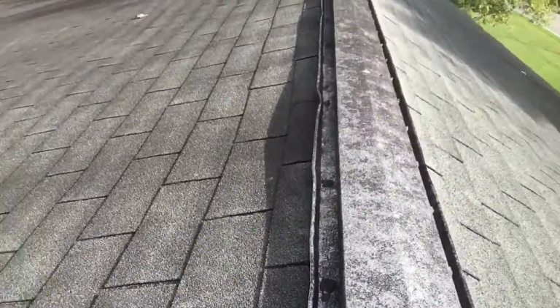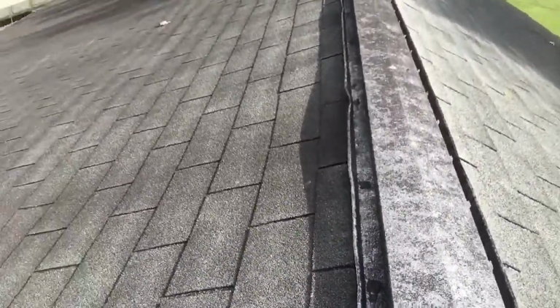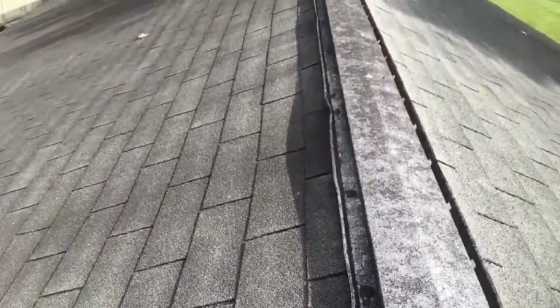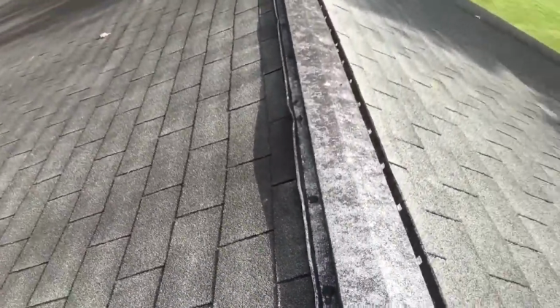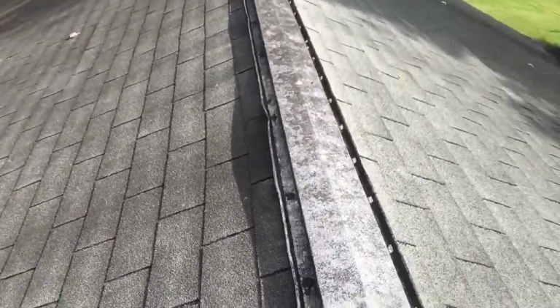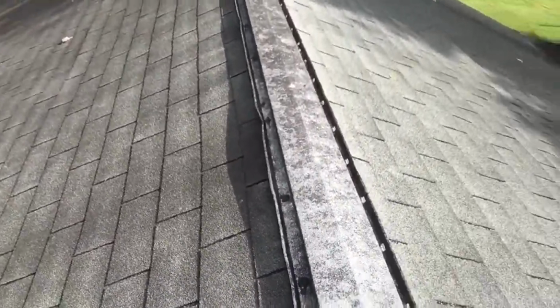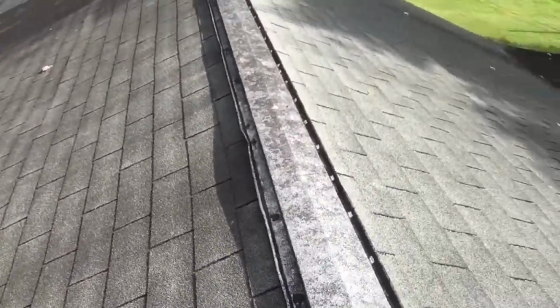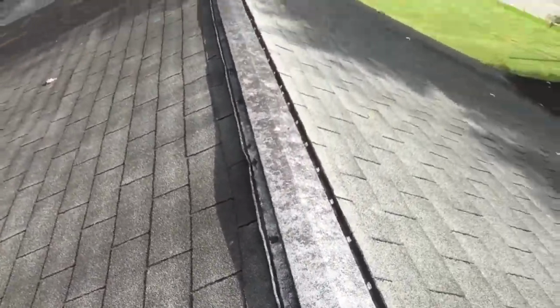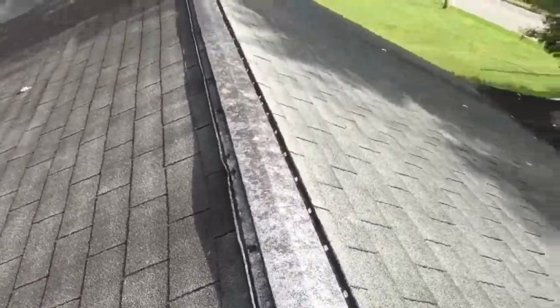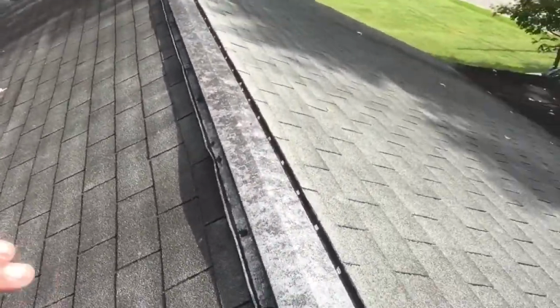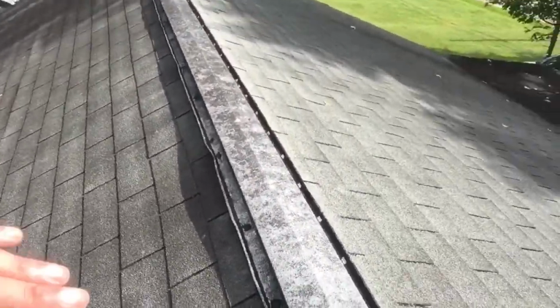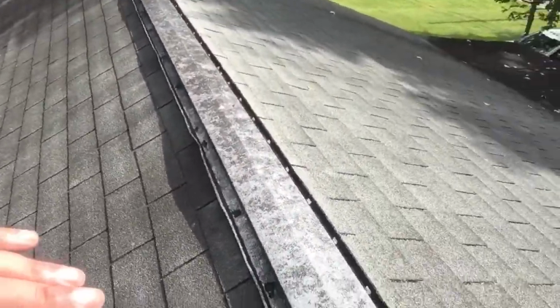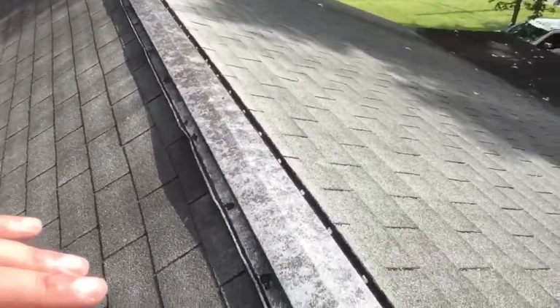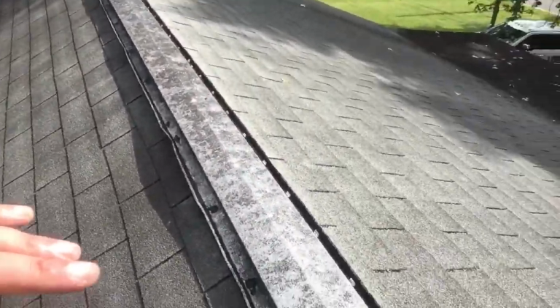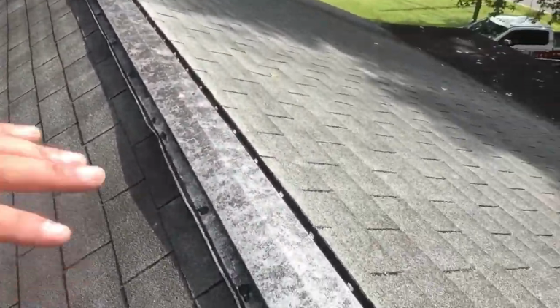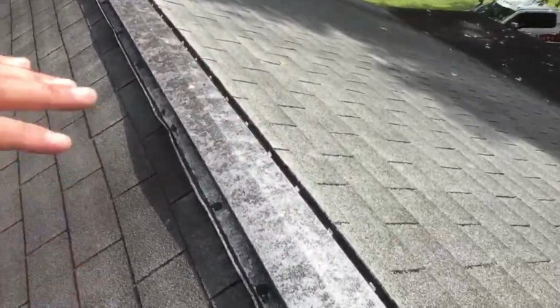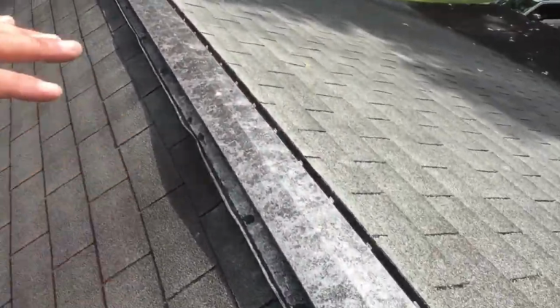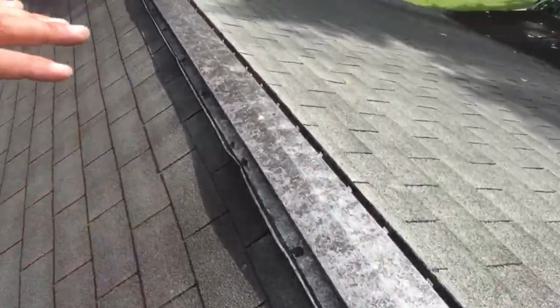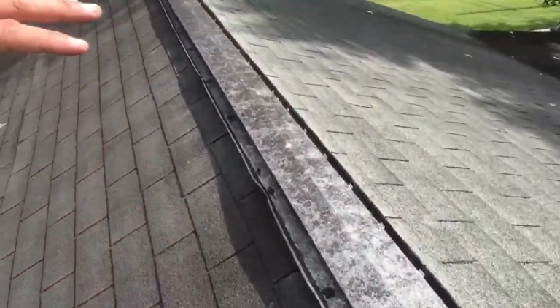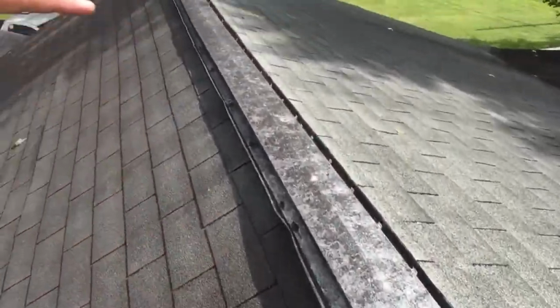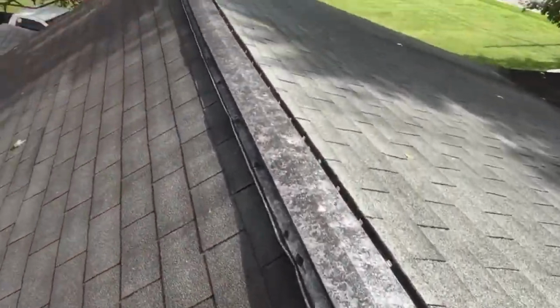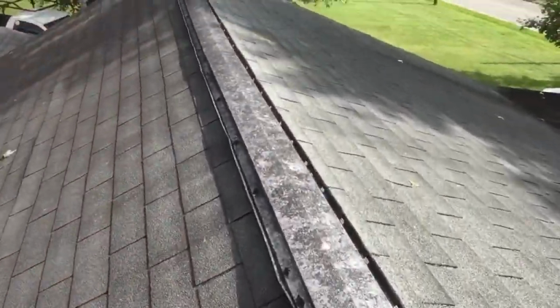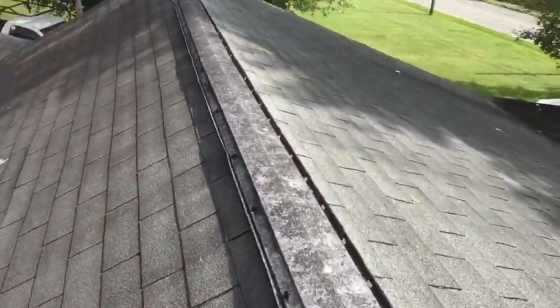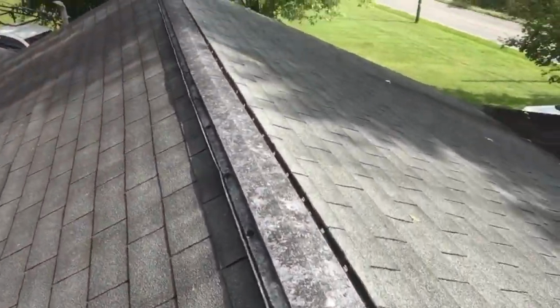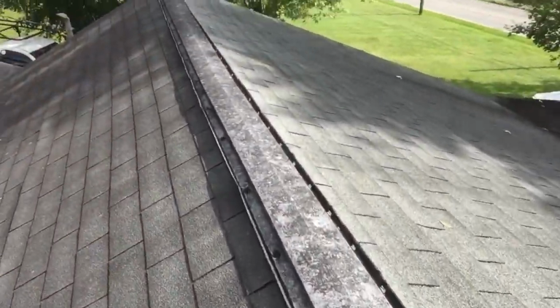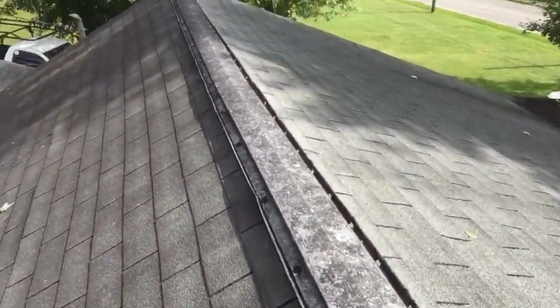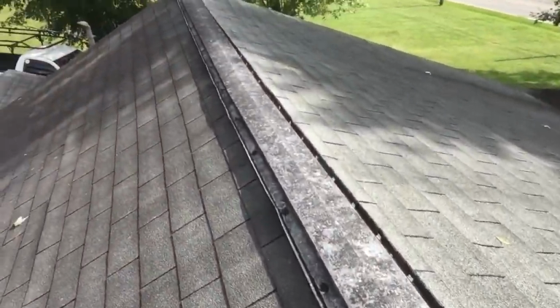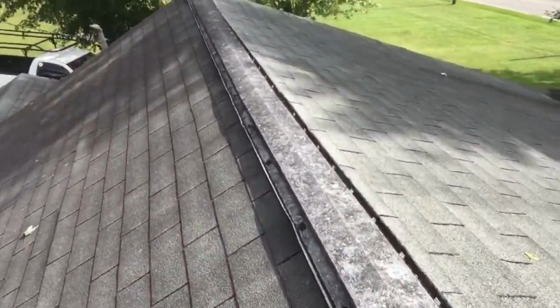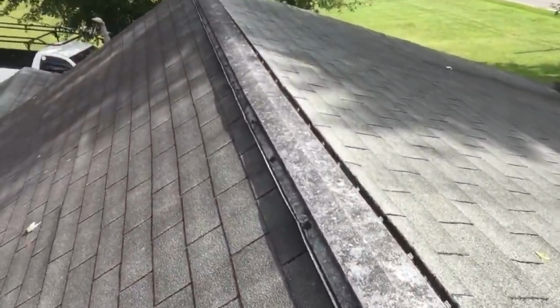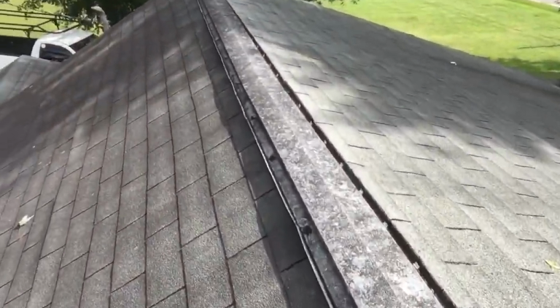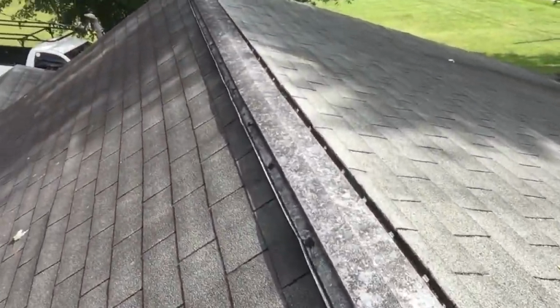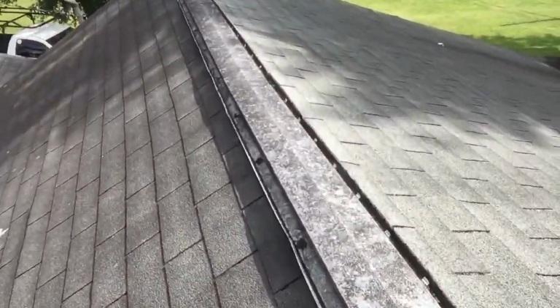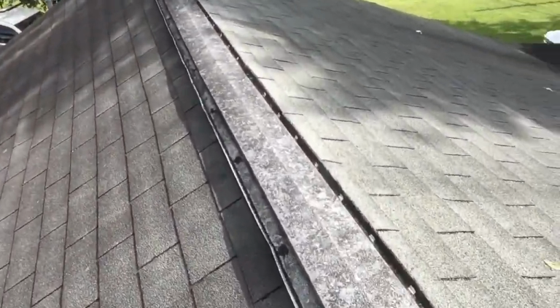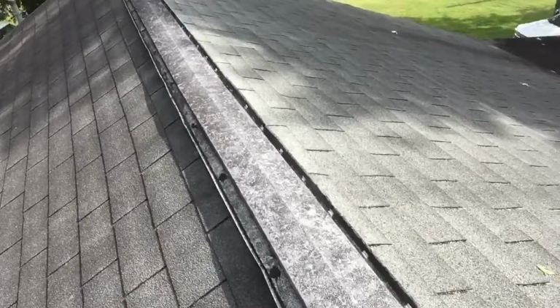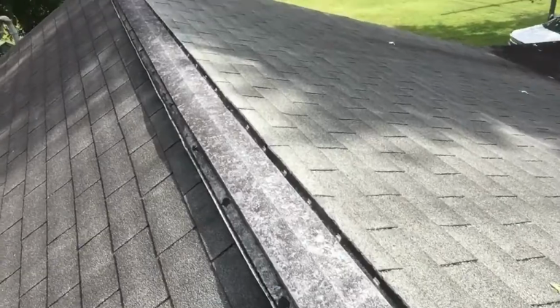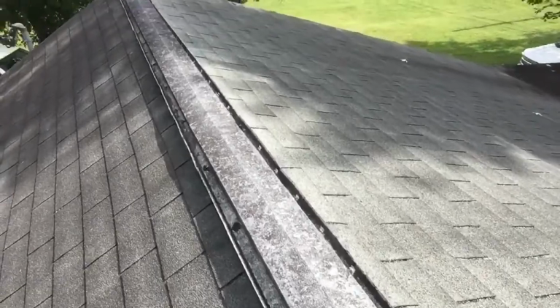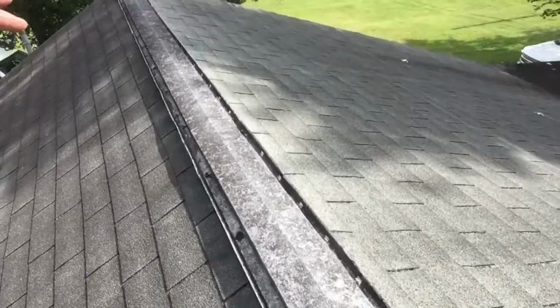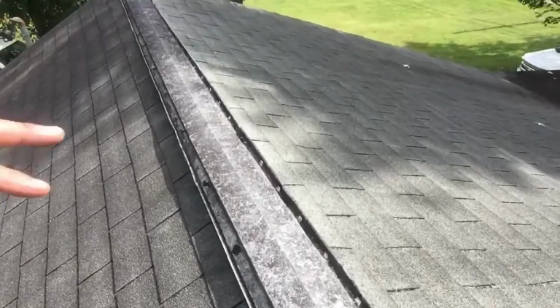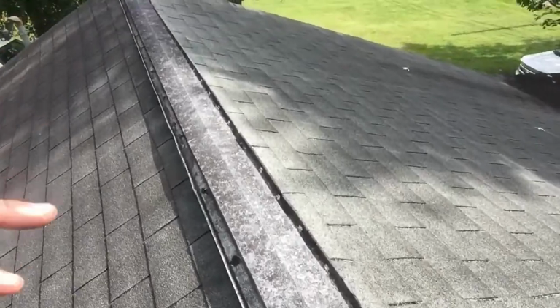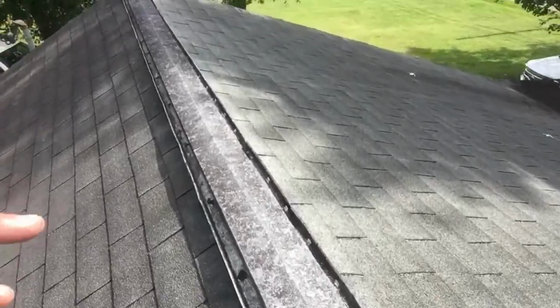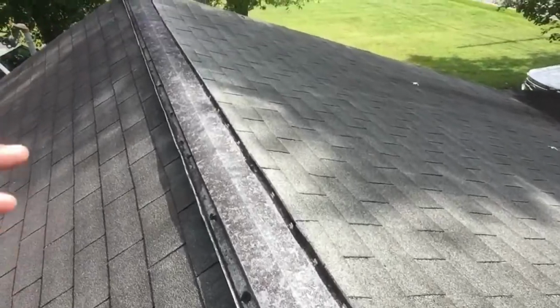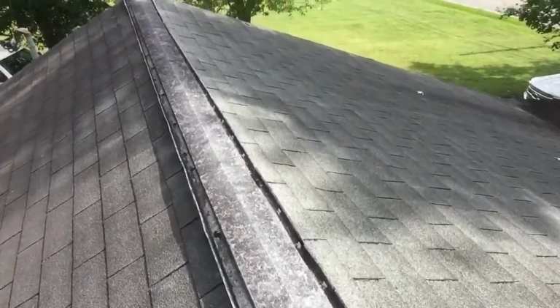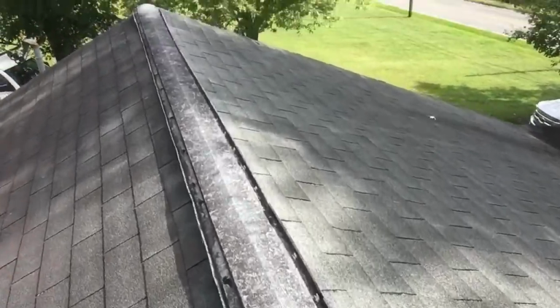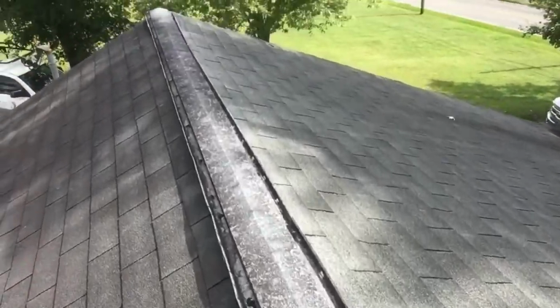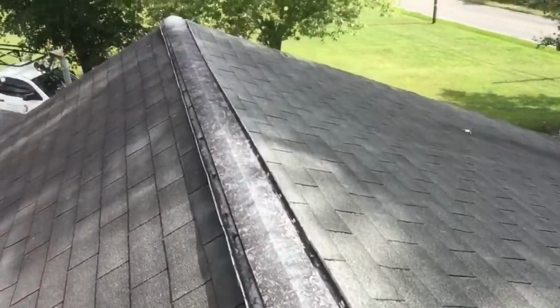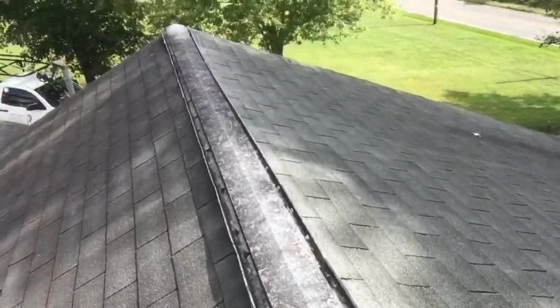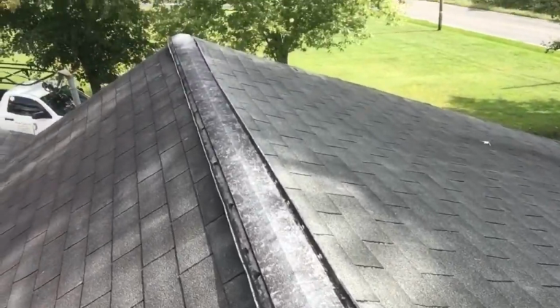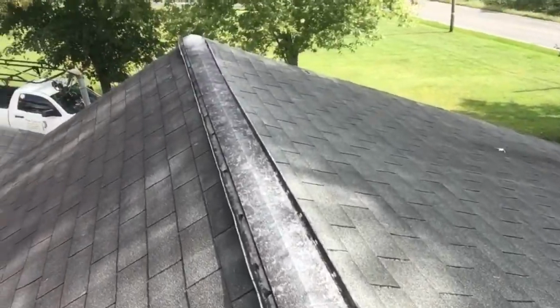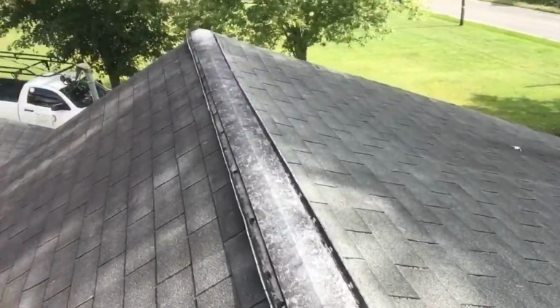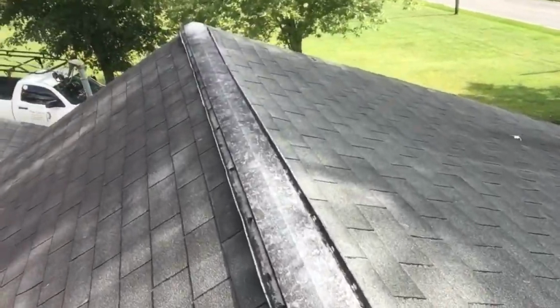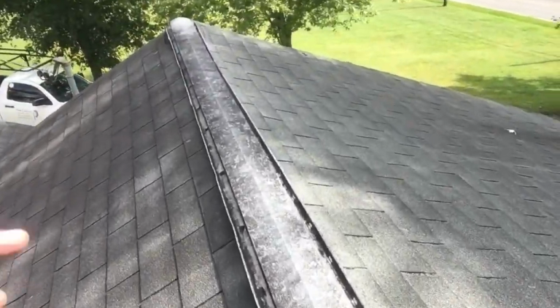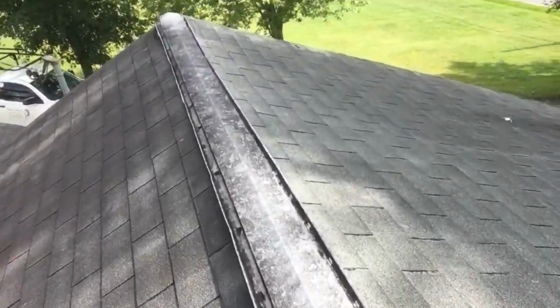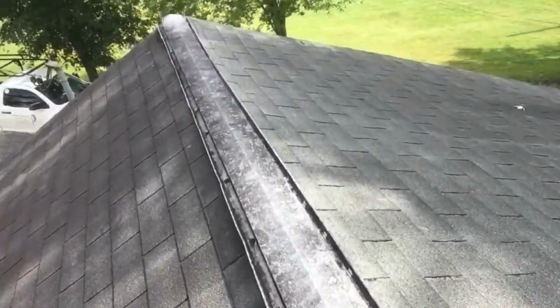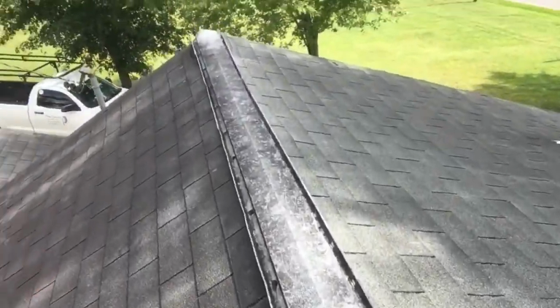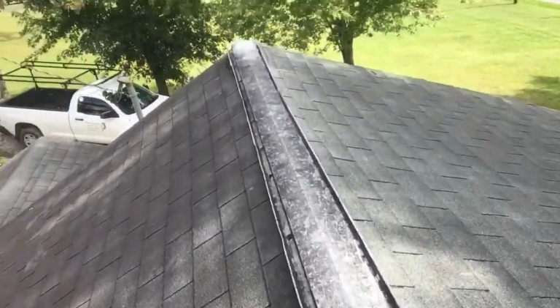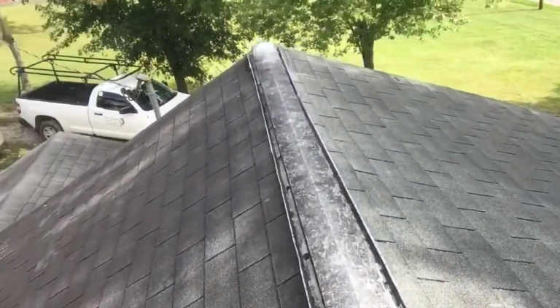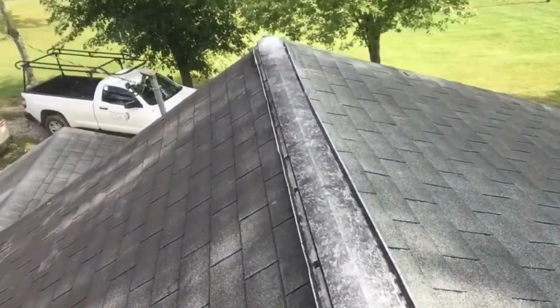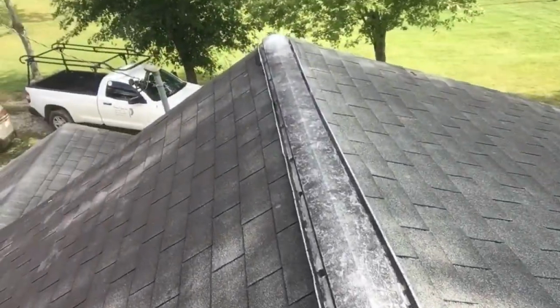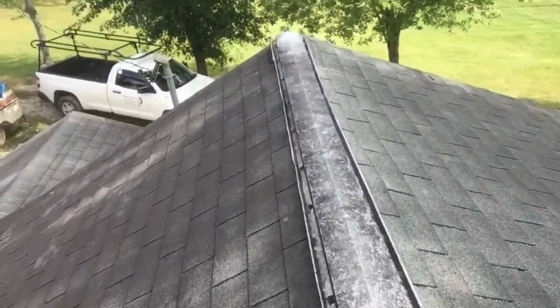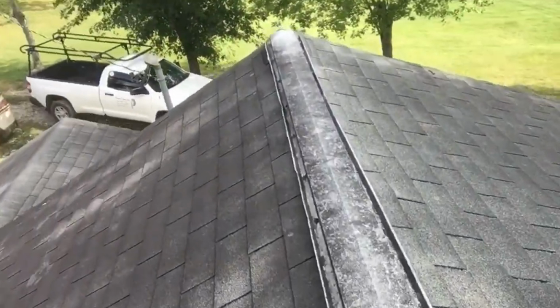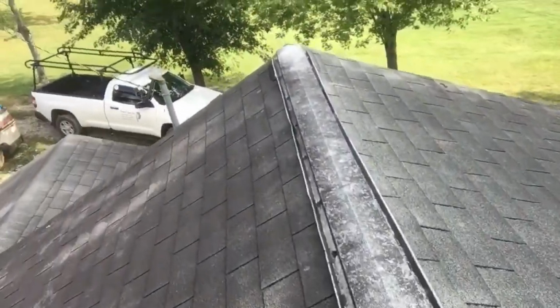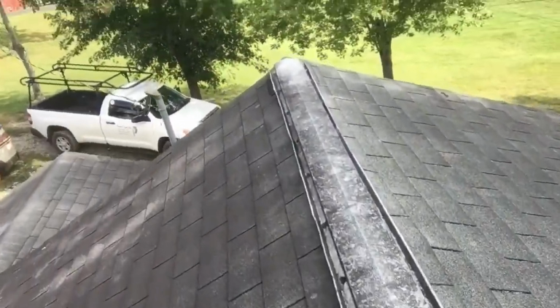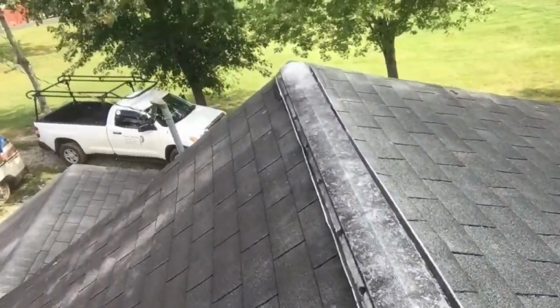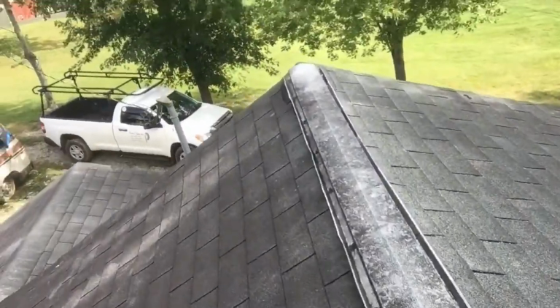We'll replace all the ridge boards along this back section of the roof. We've got a little carpentry to do along the ridgeline of this roof as well.